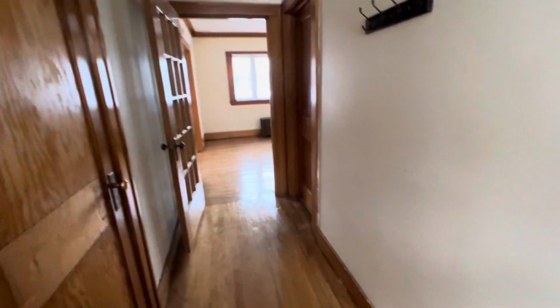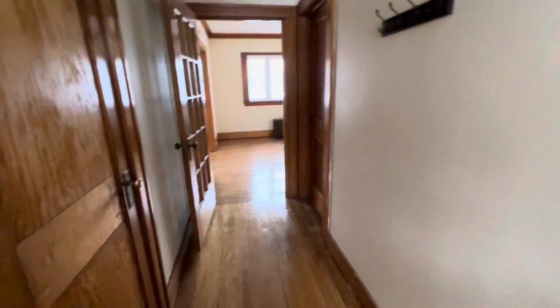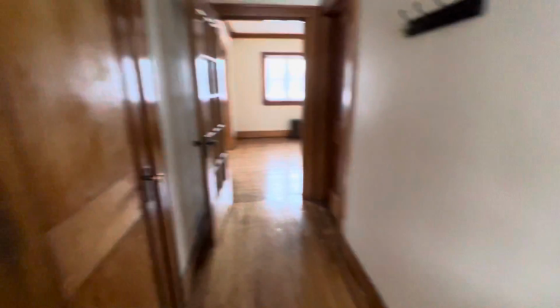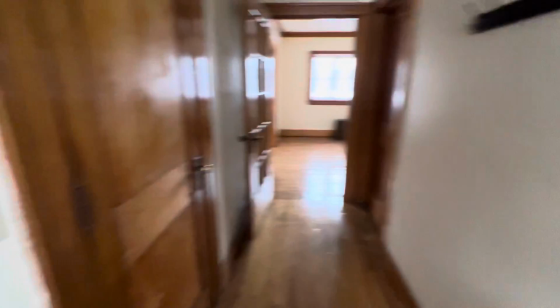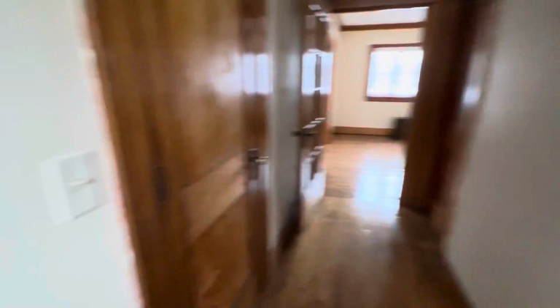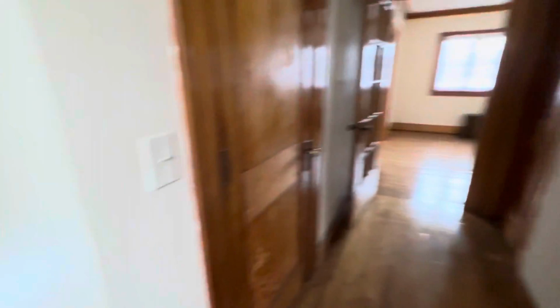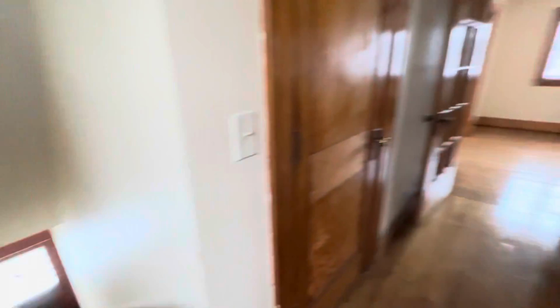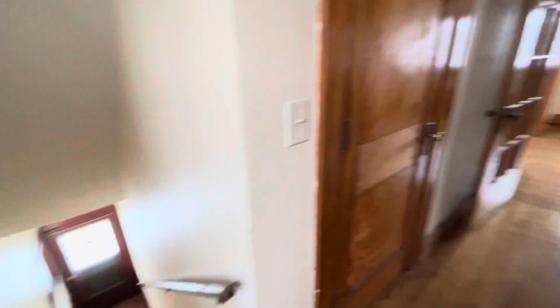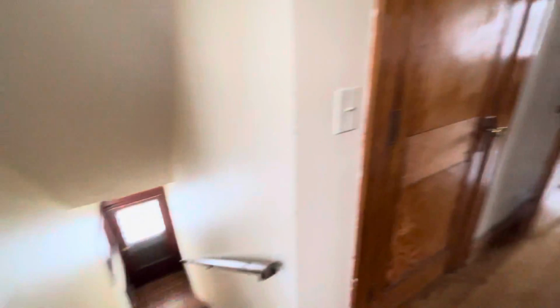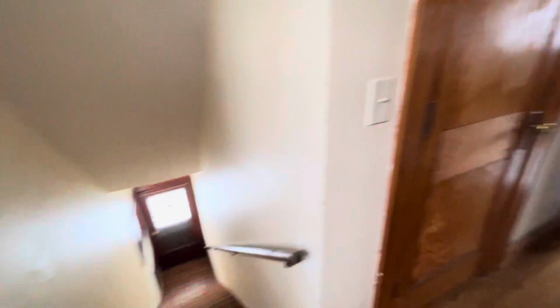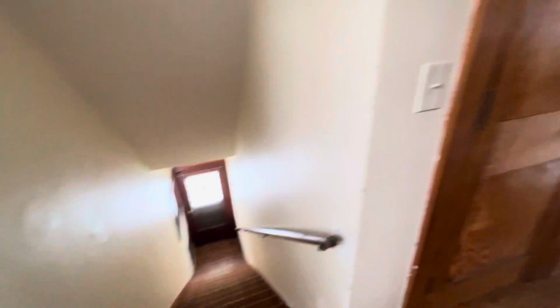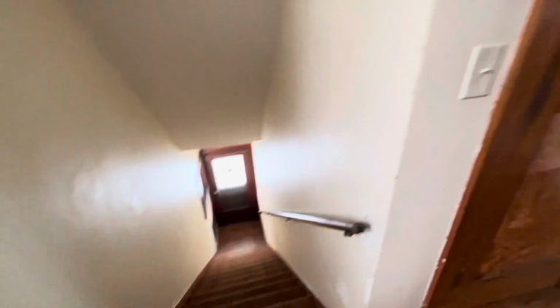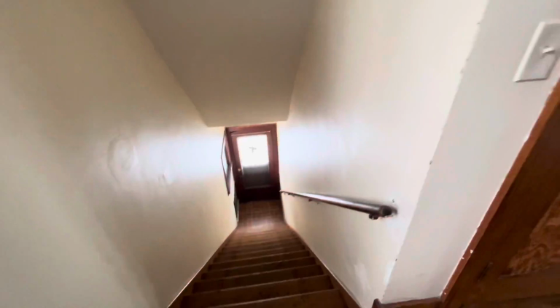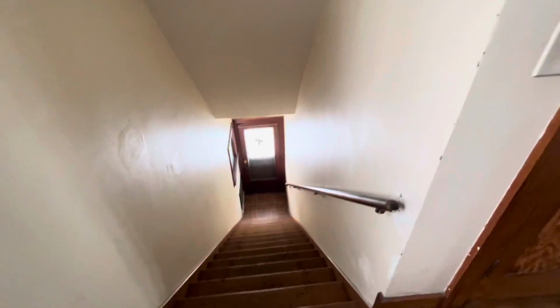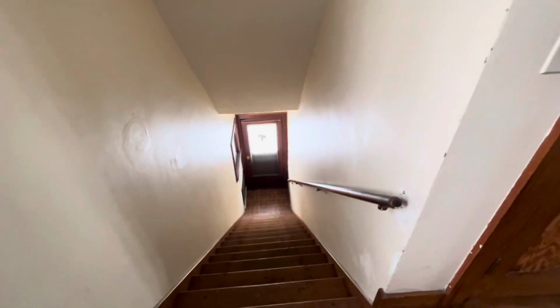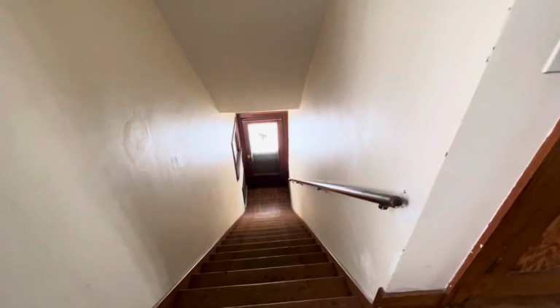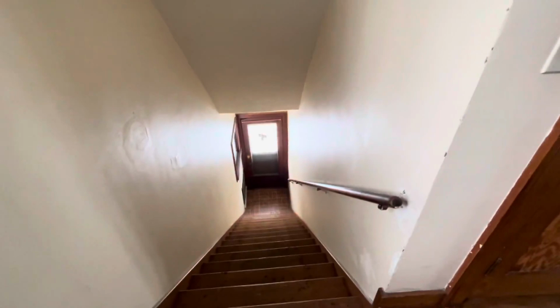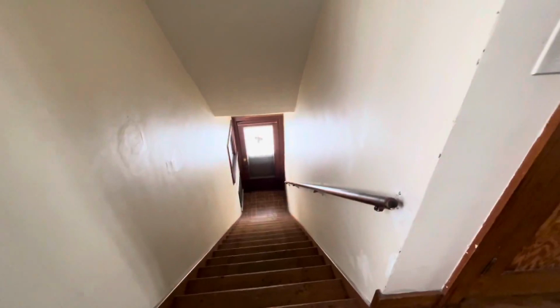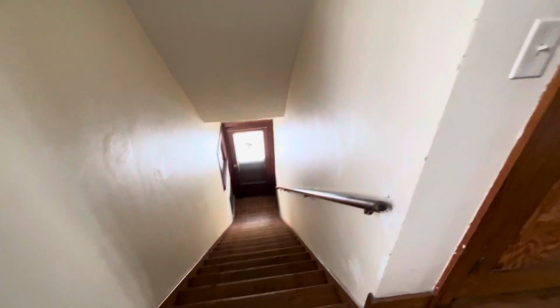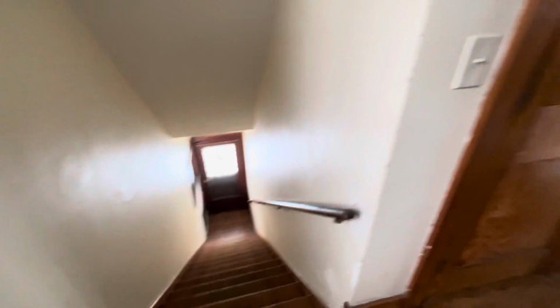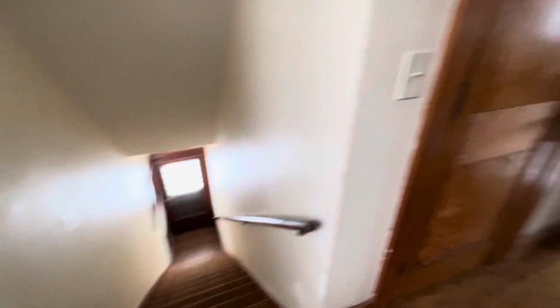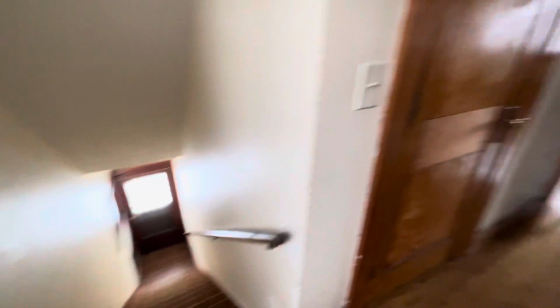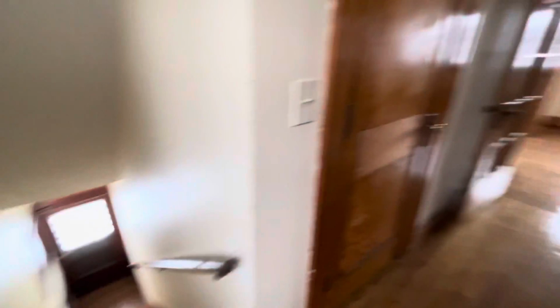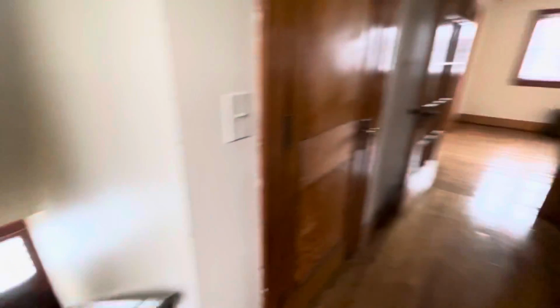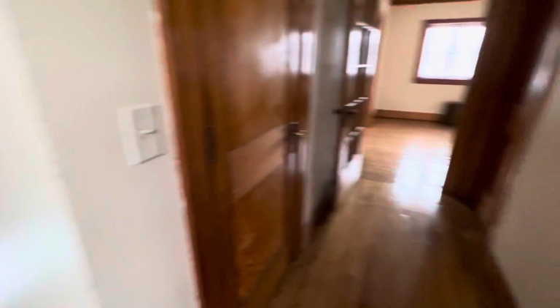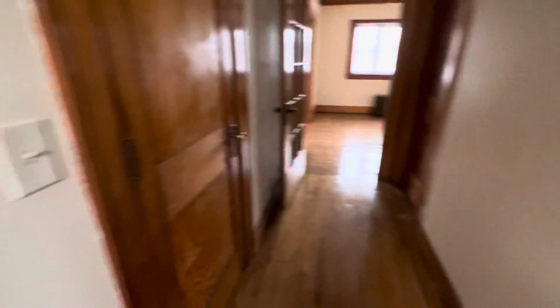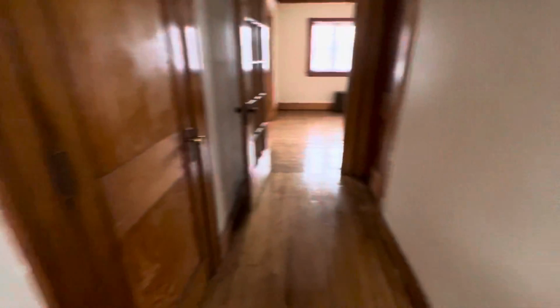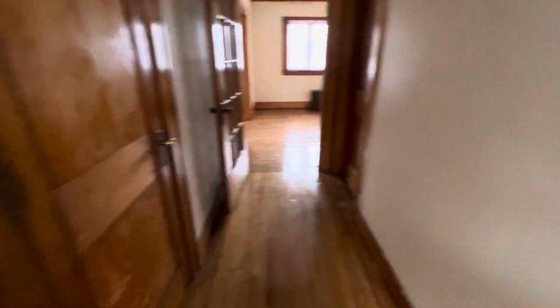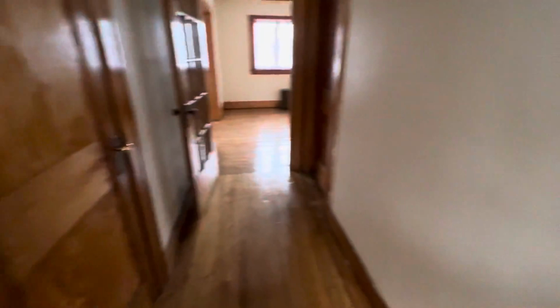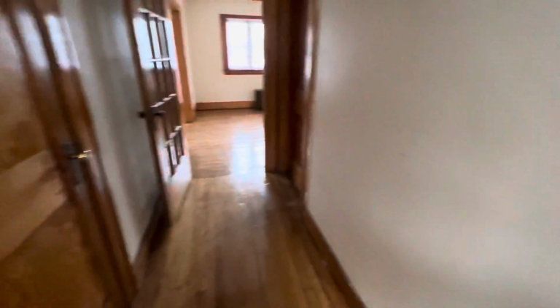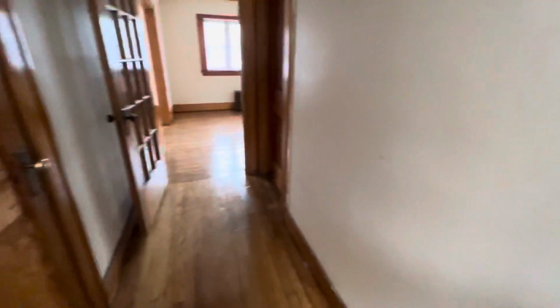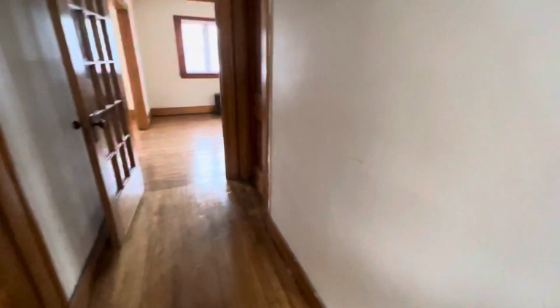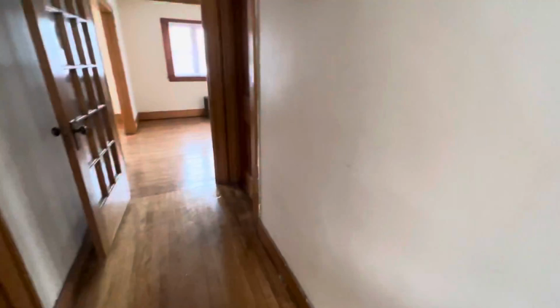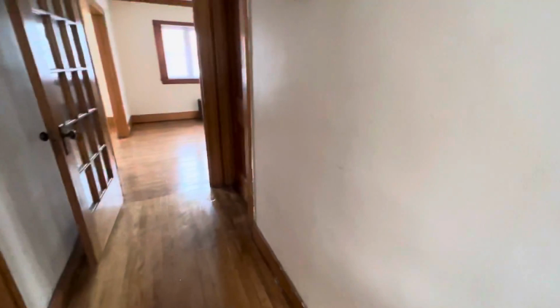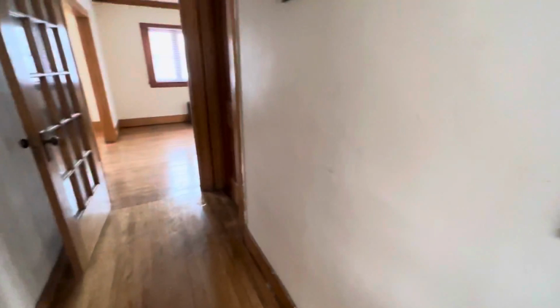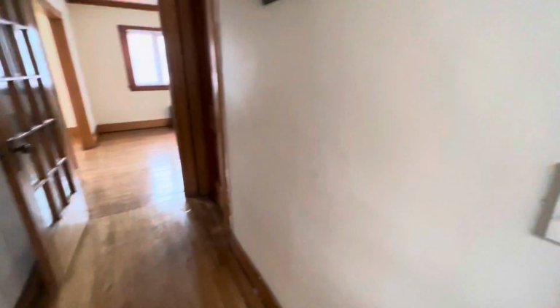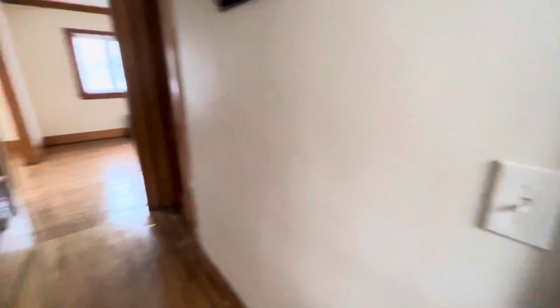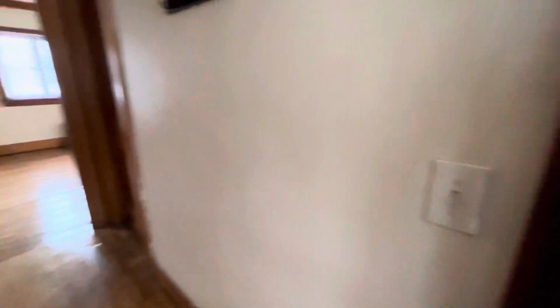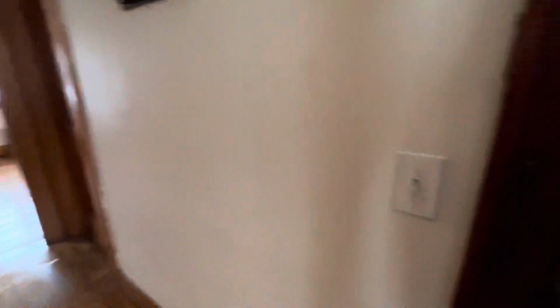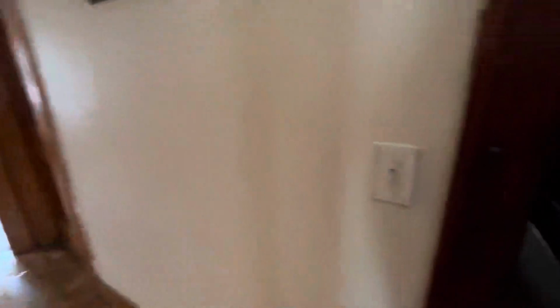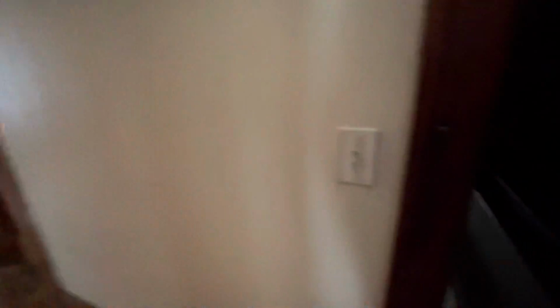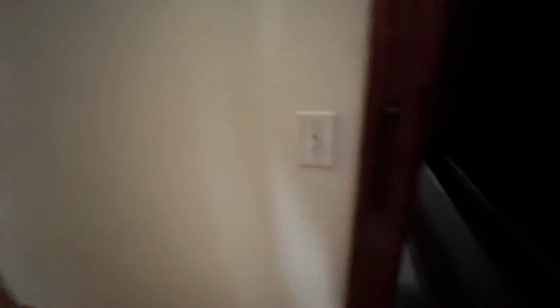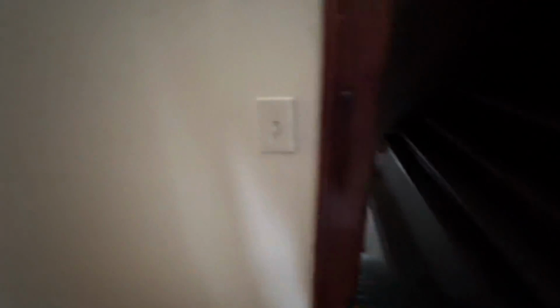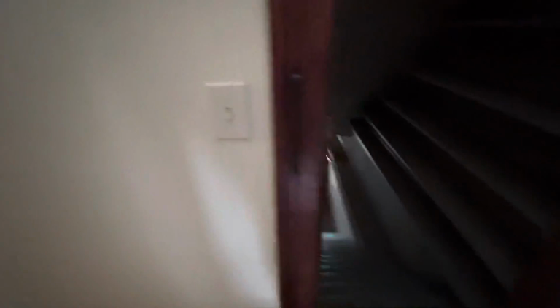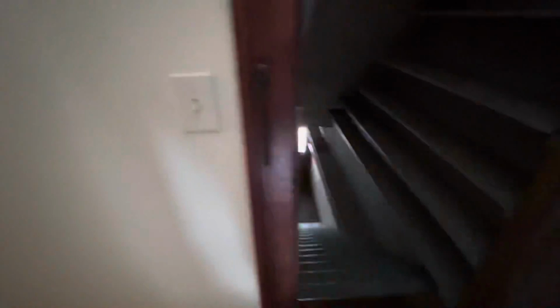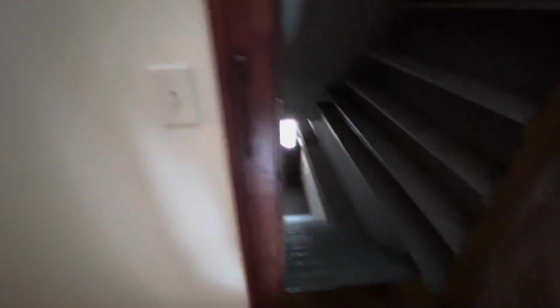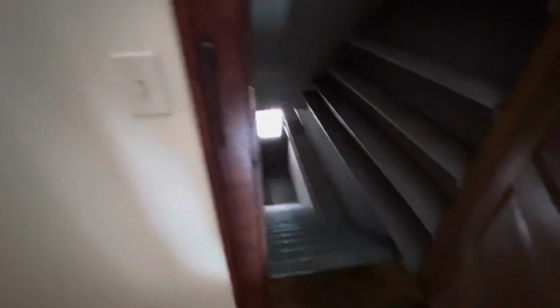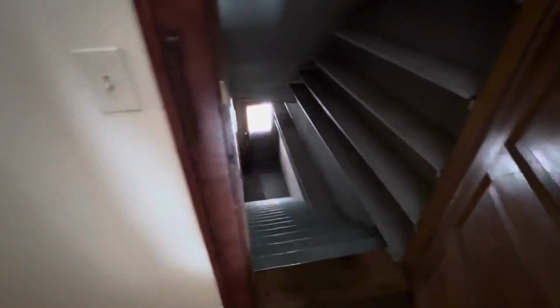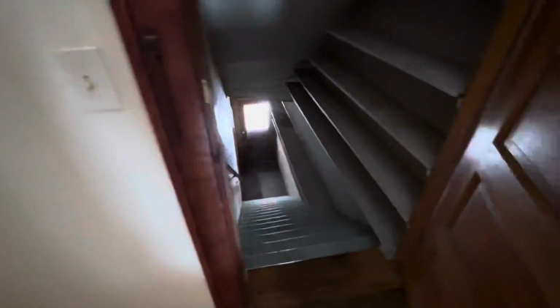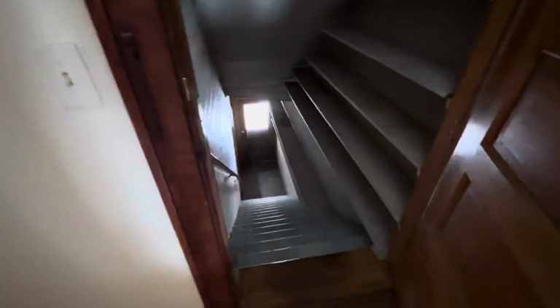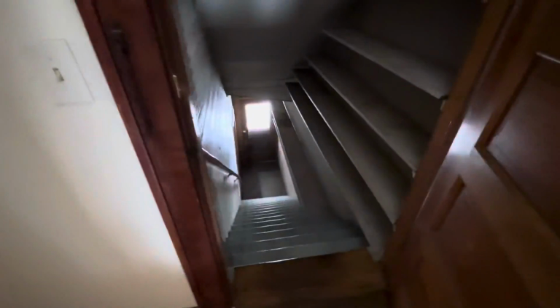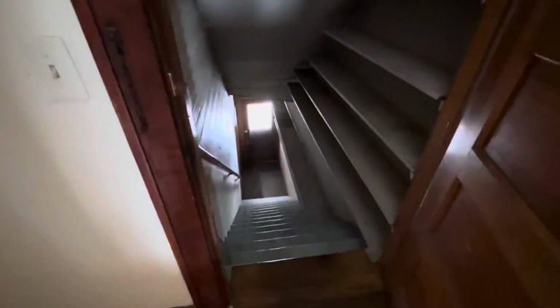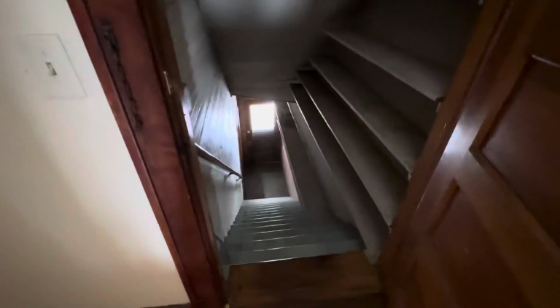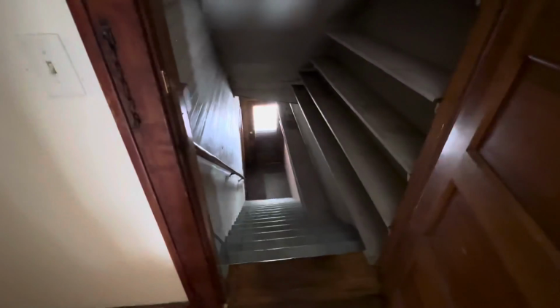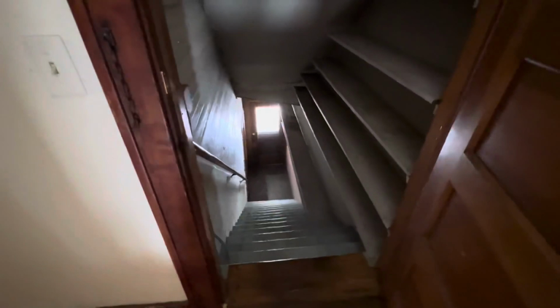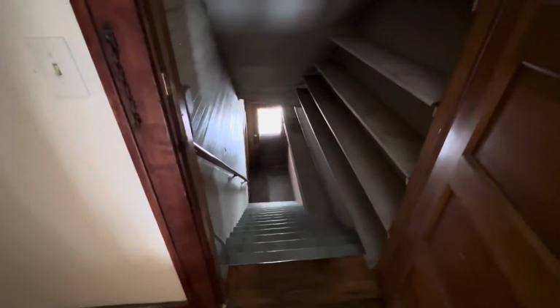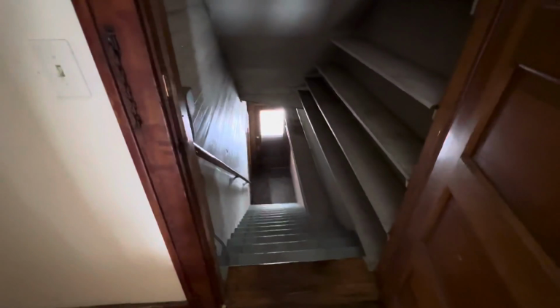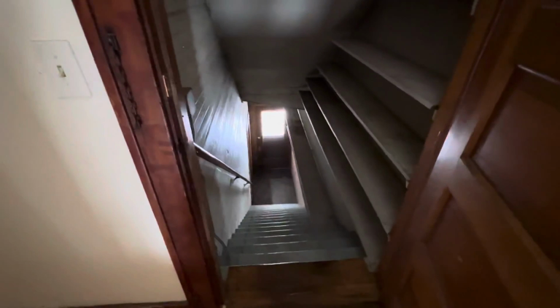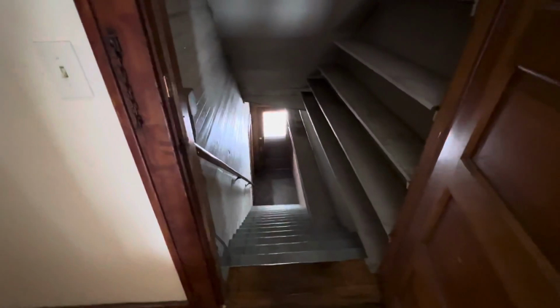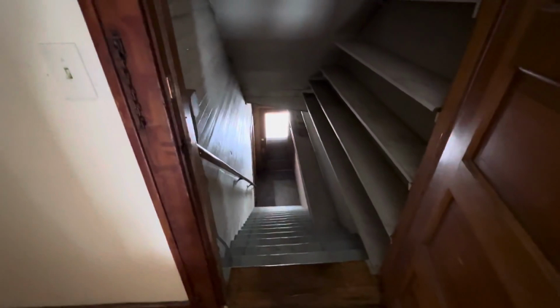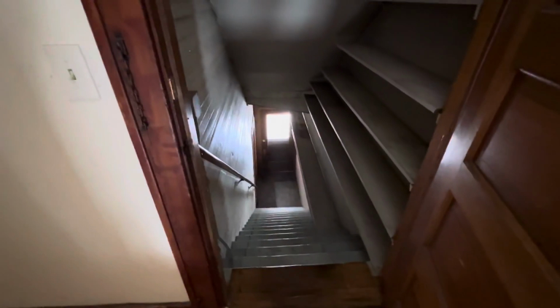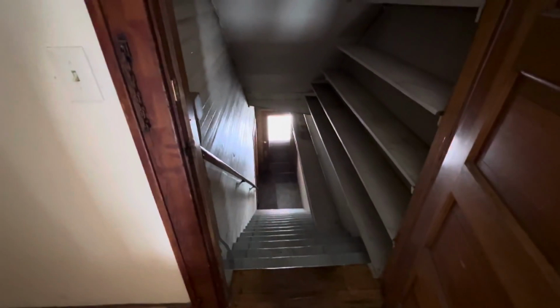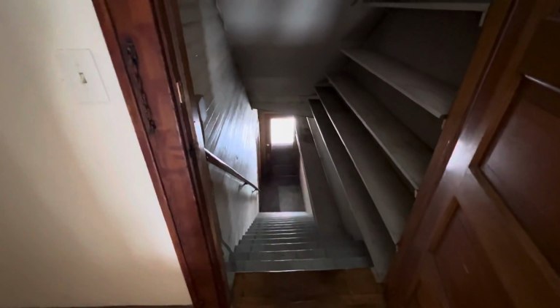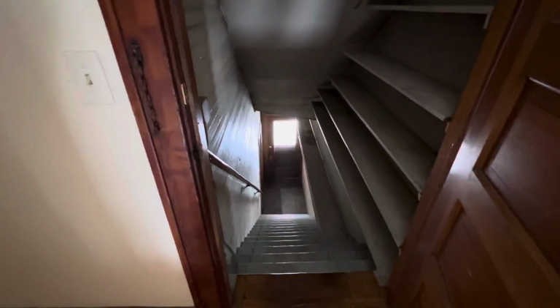This is the front entrance. There's also a back entrance here.